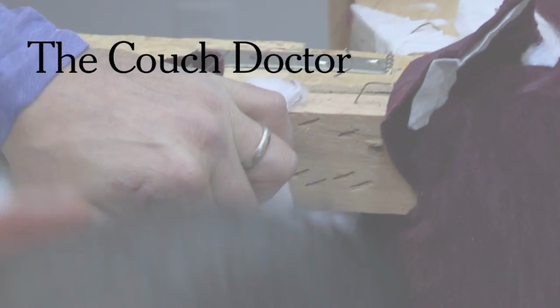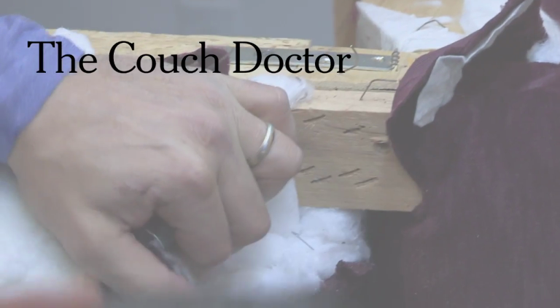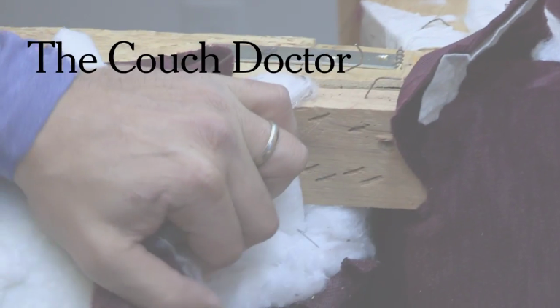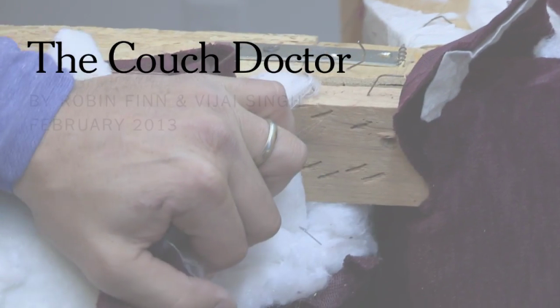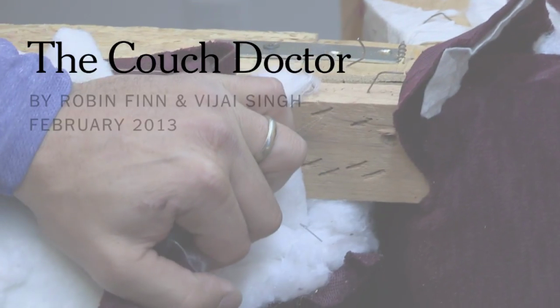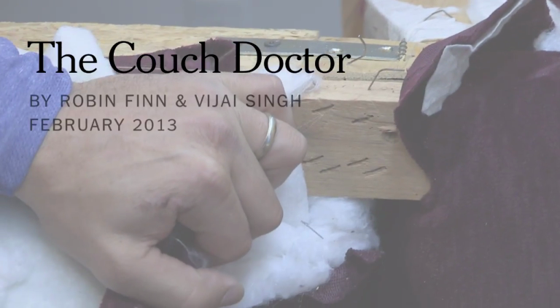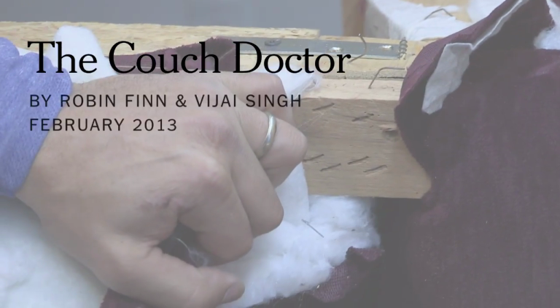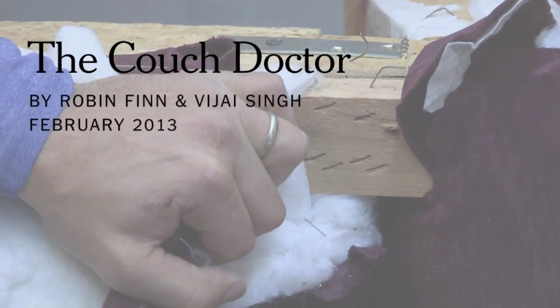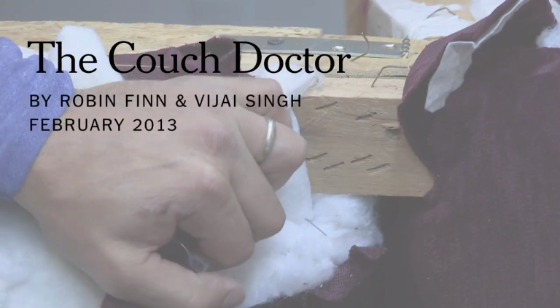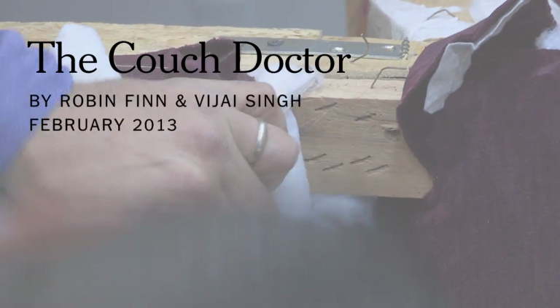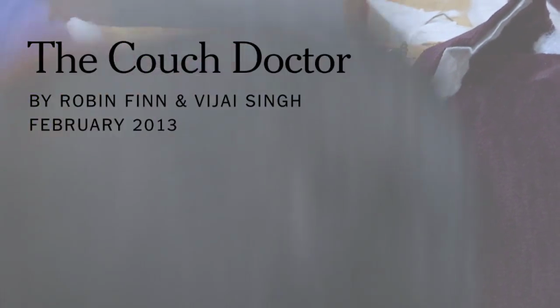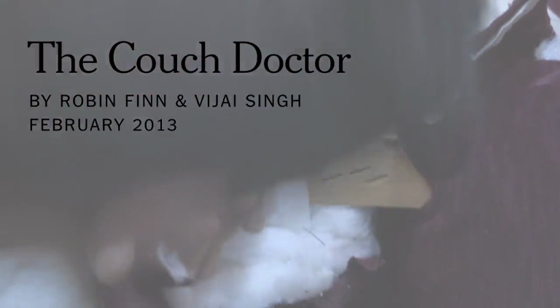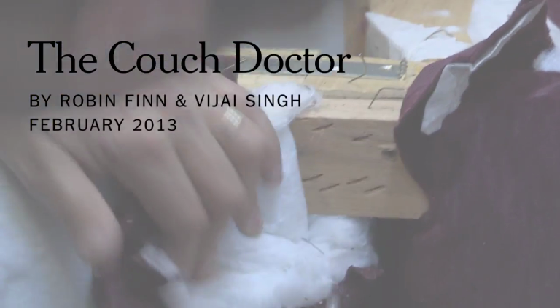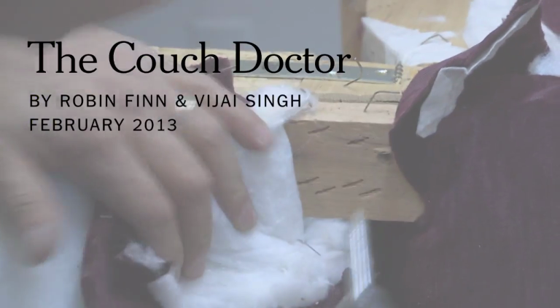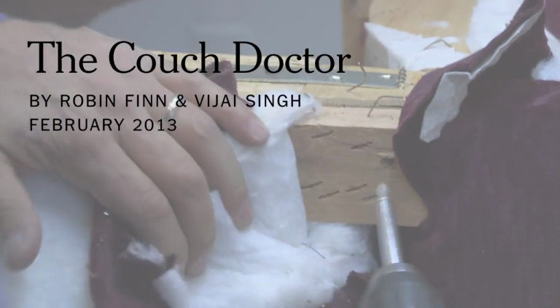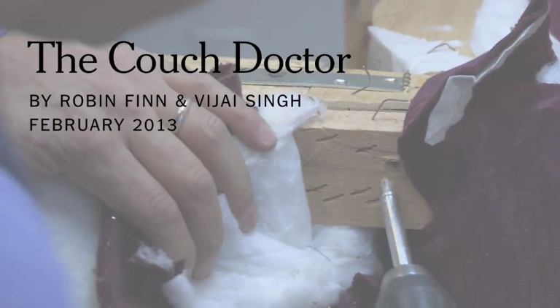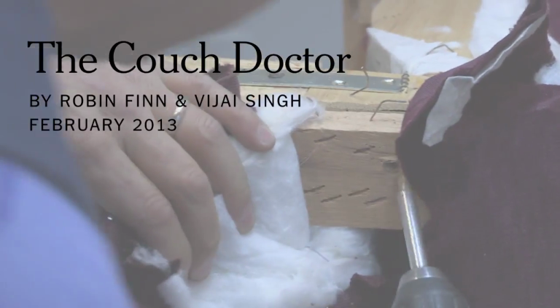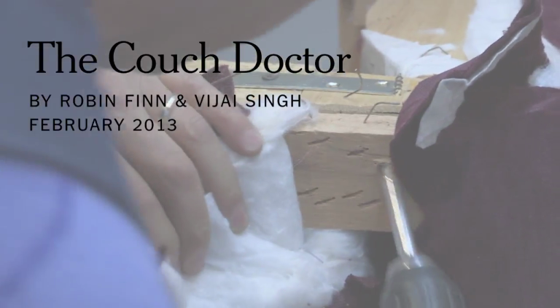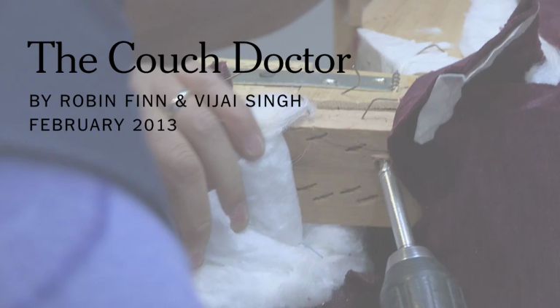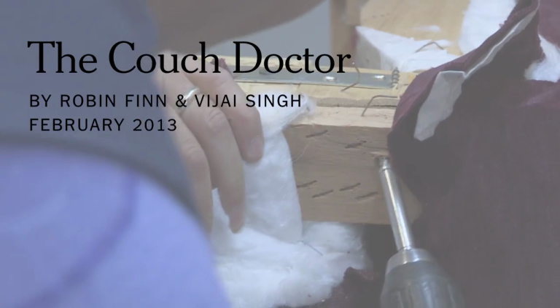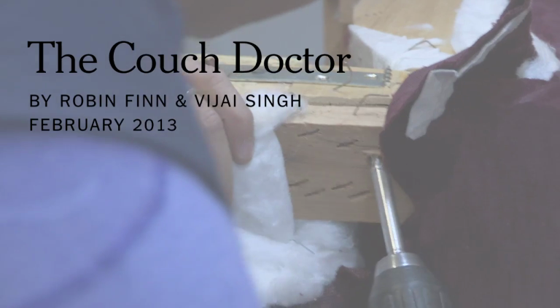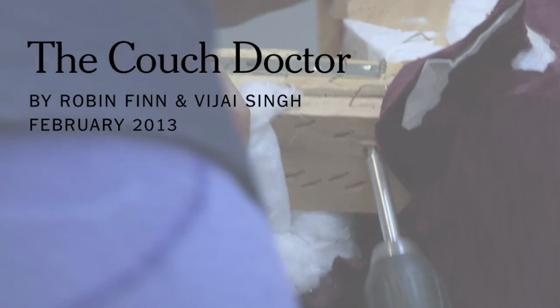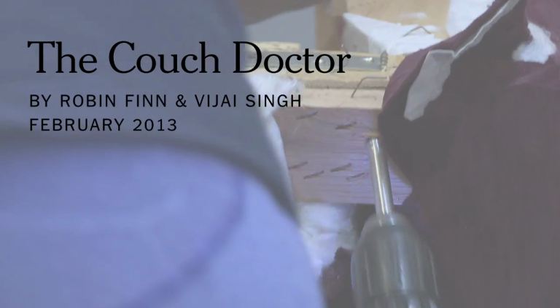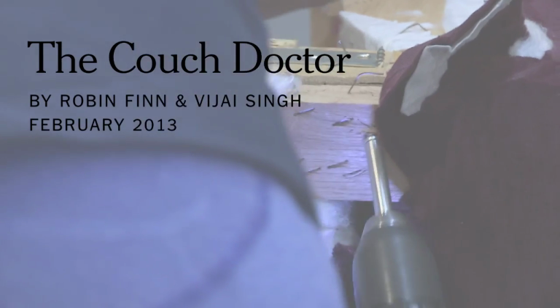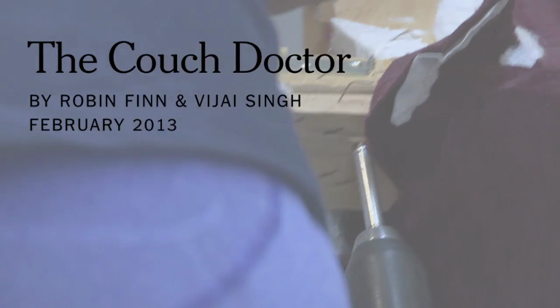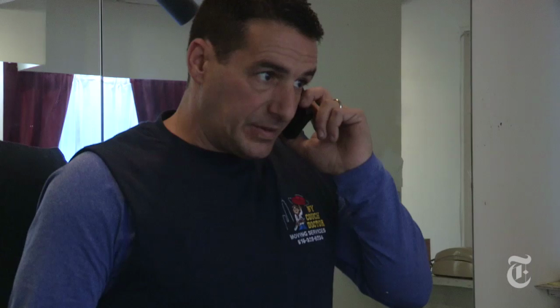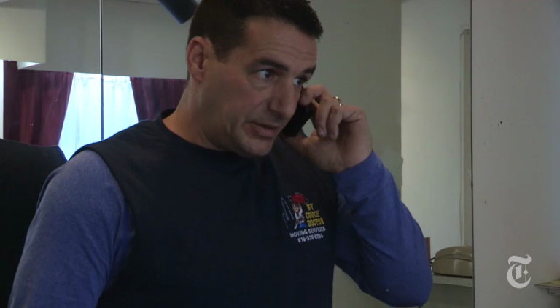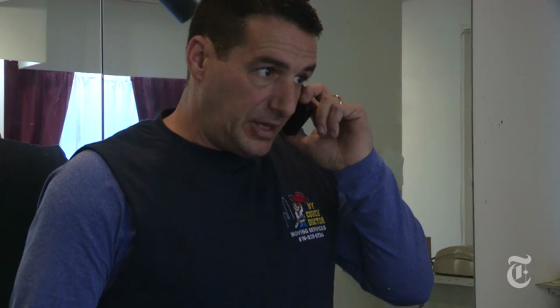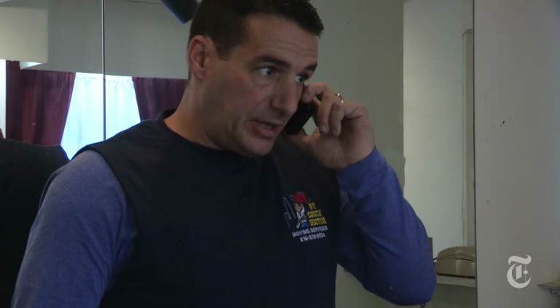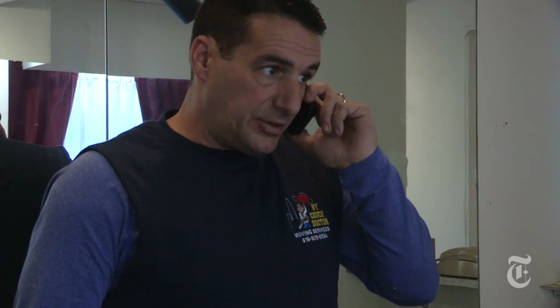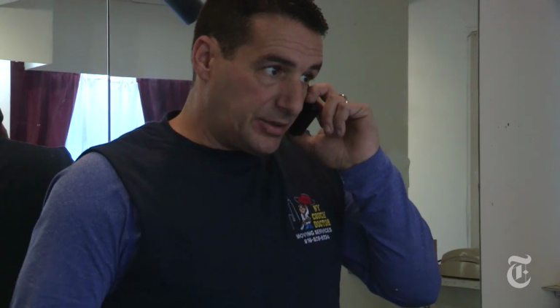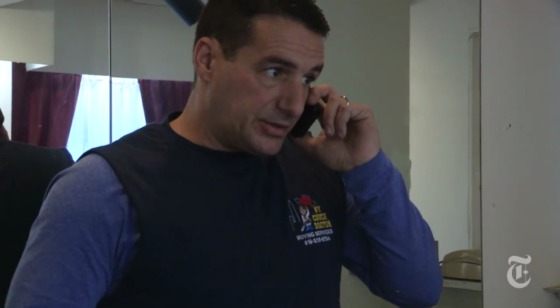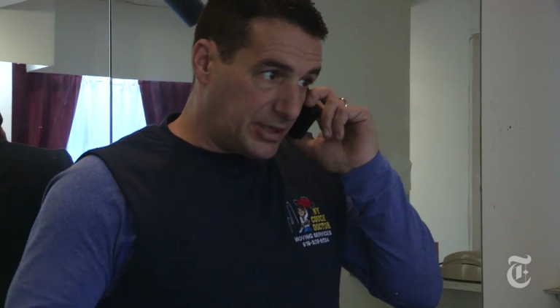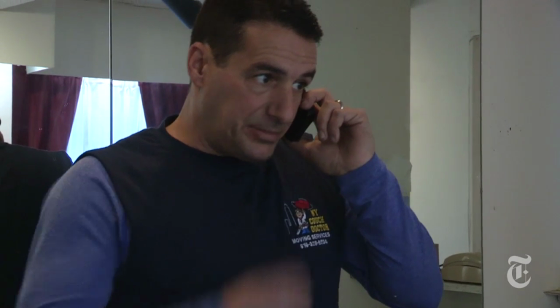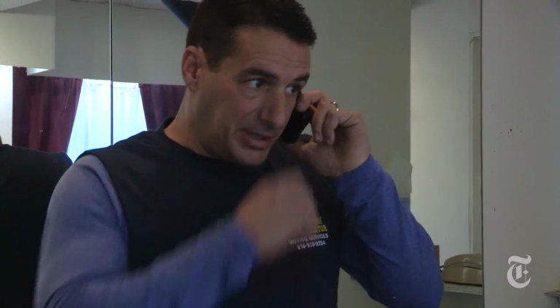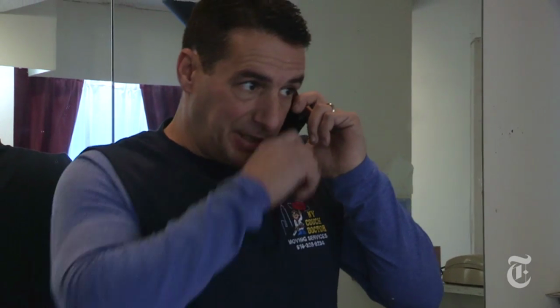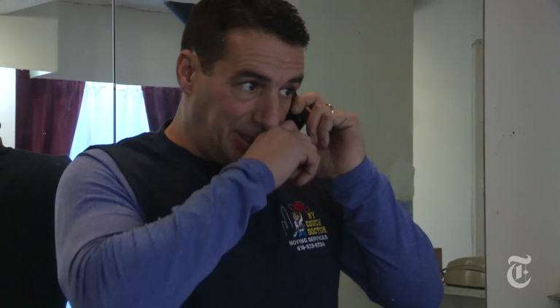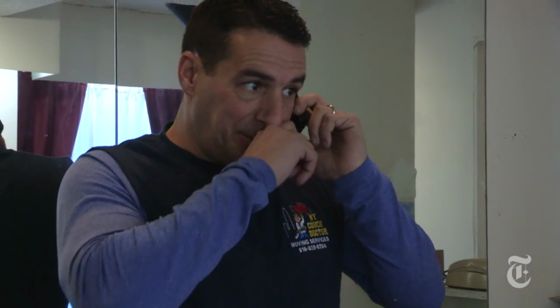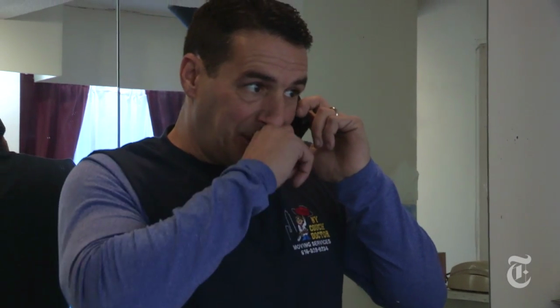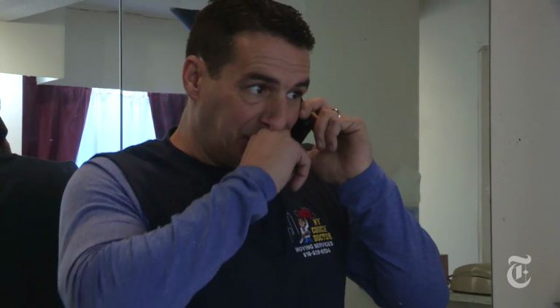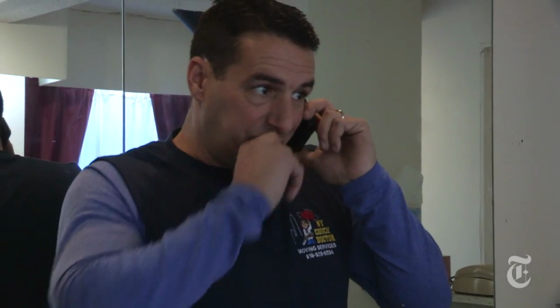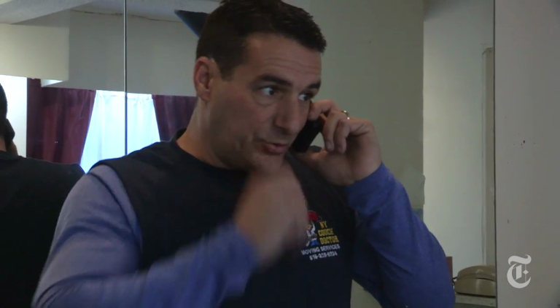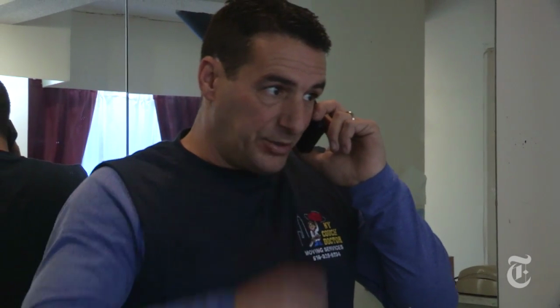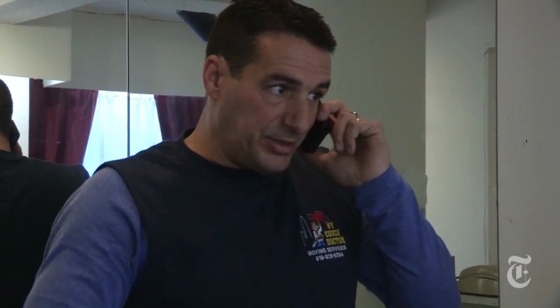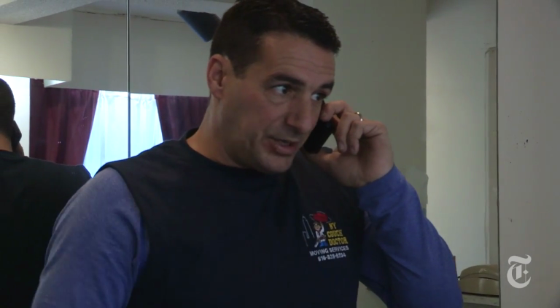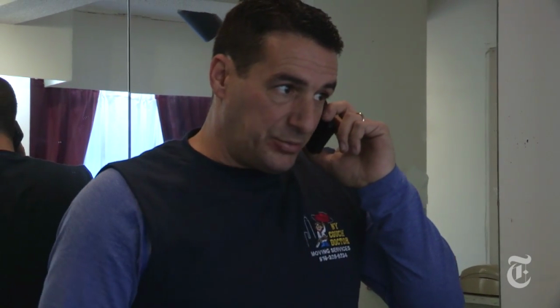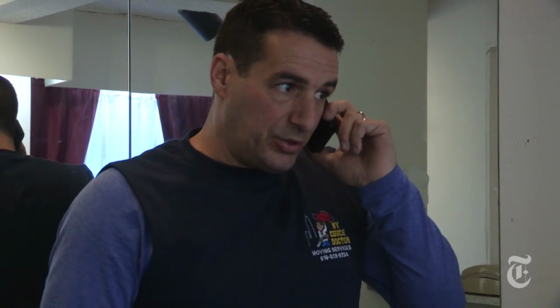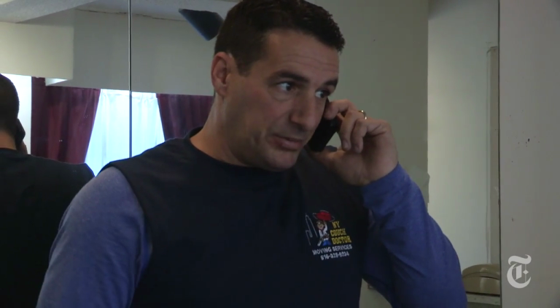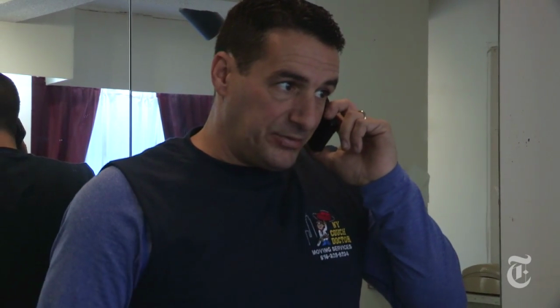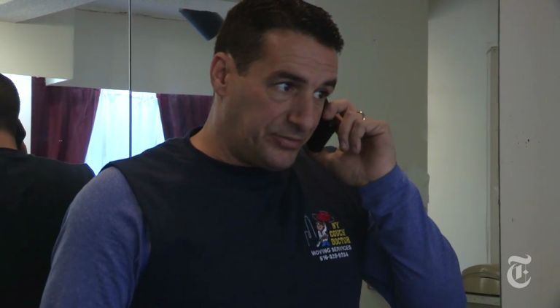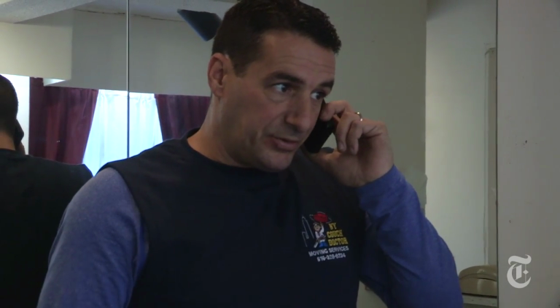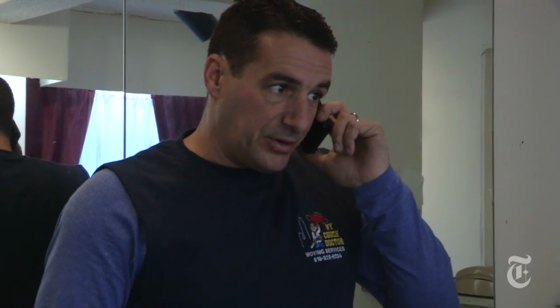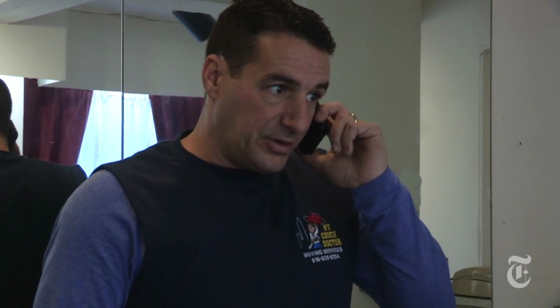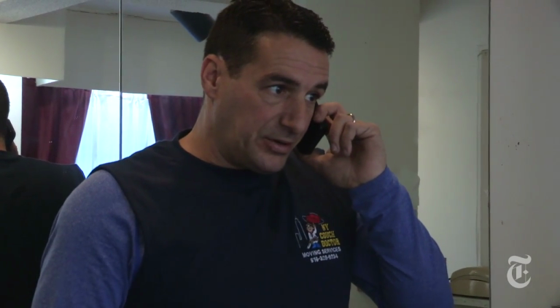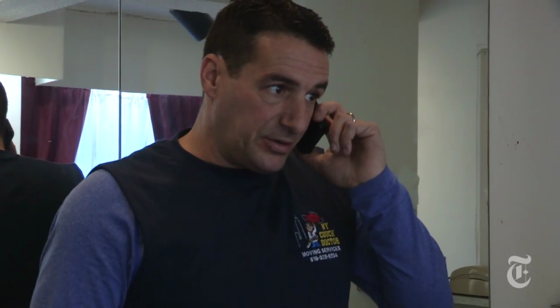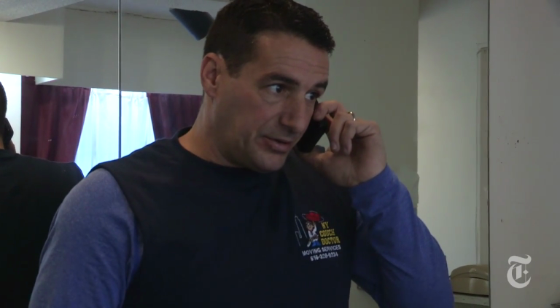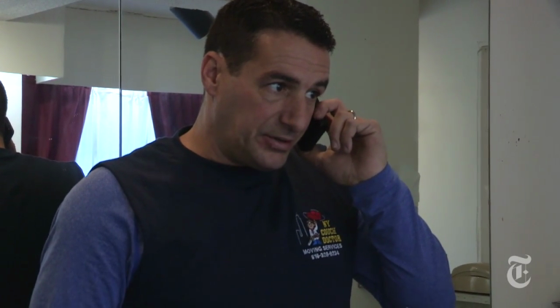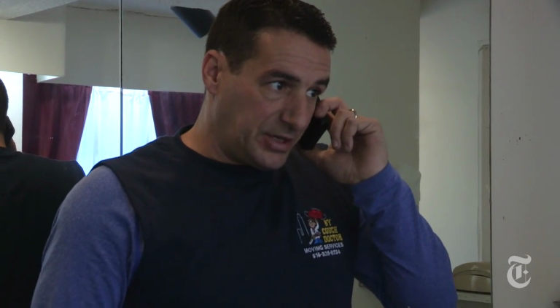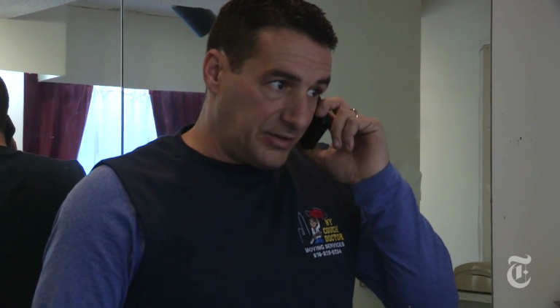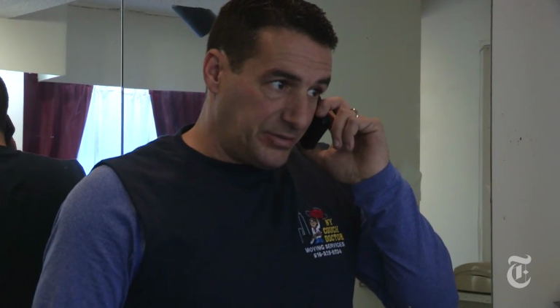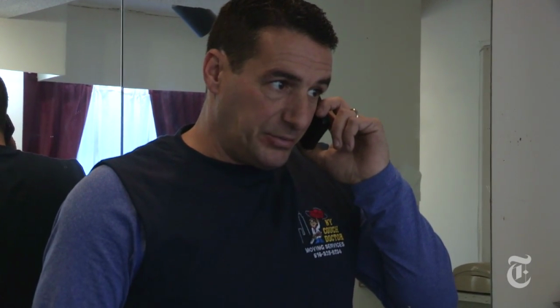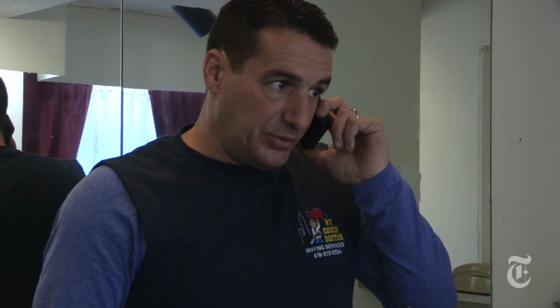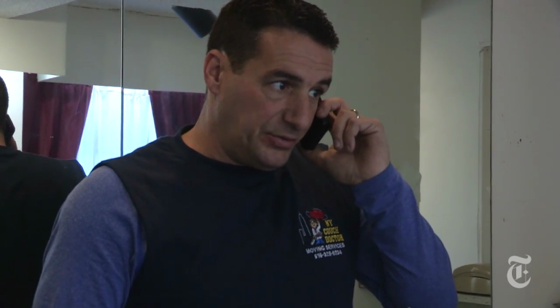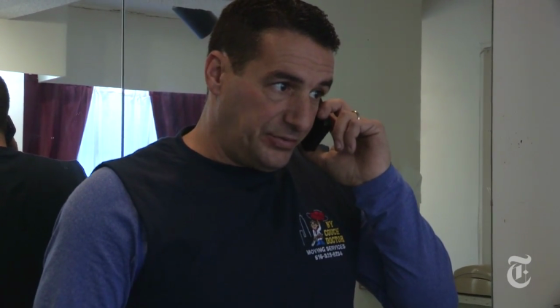Good afternoon, couch doctor. You can send me an email if you want to make an appointment for the day of the move.